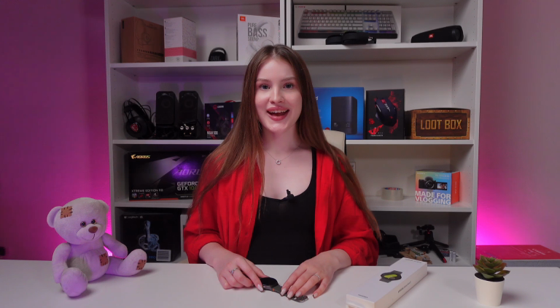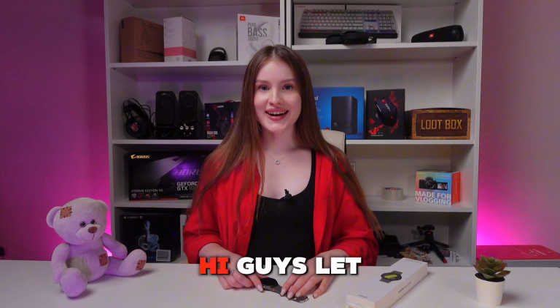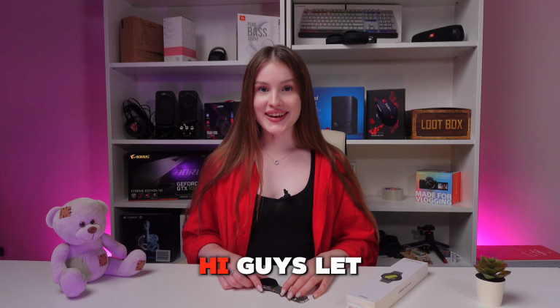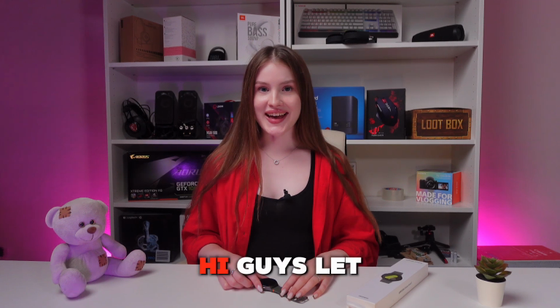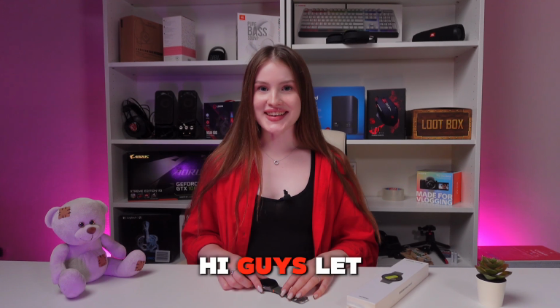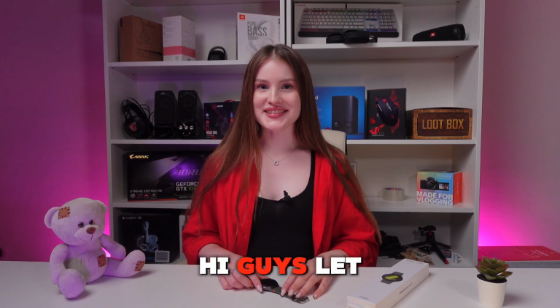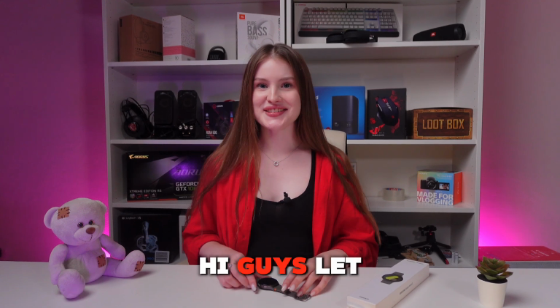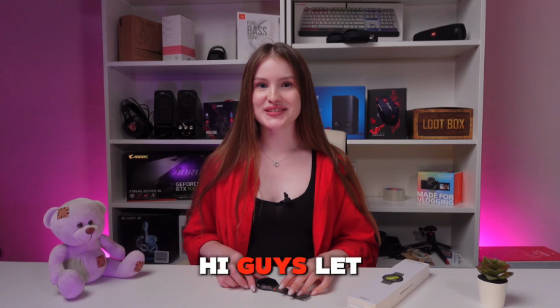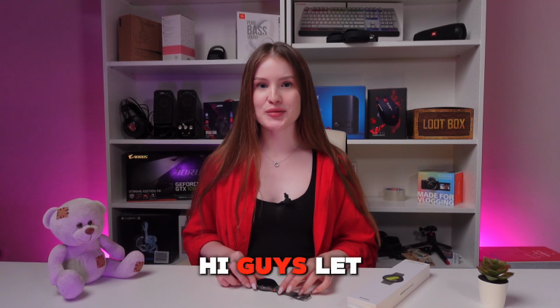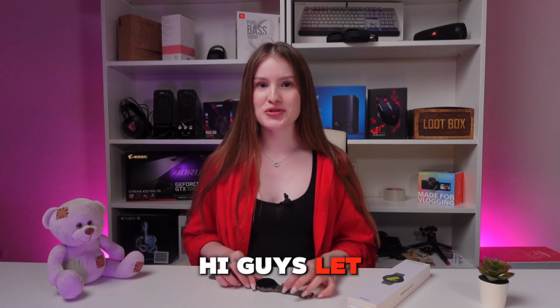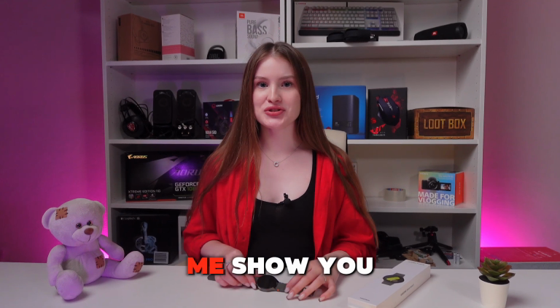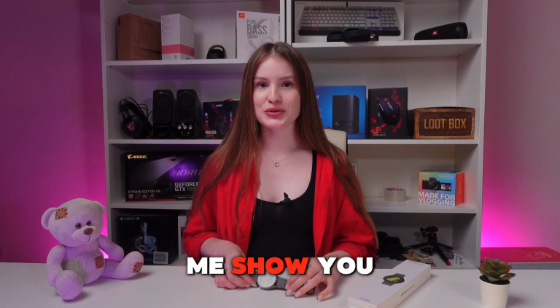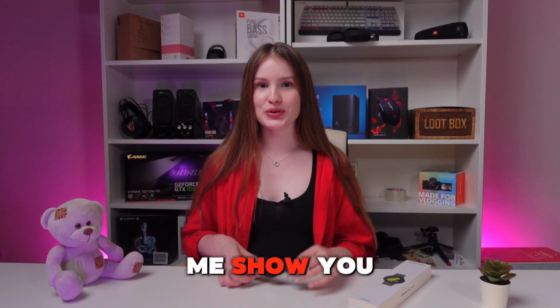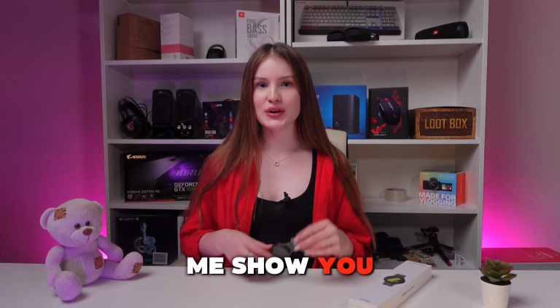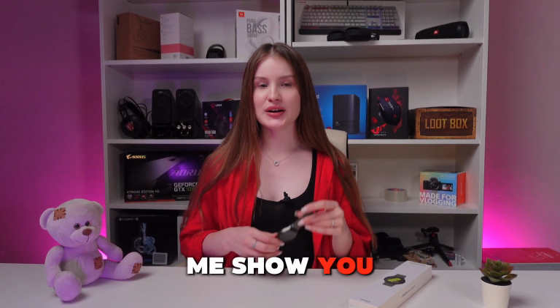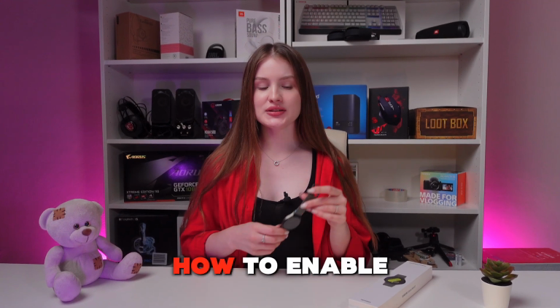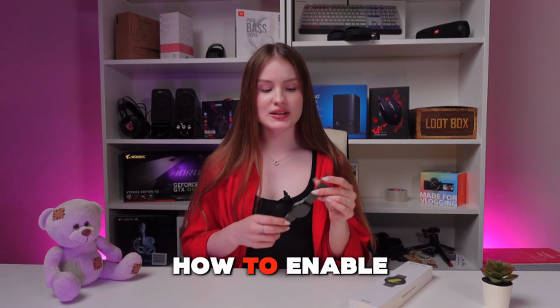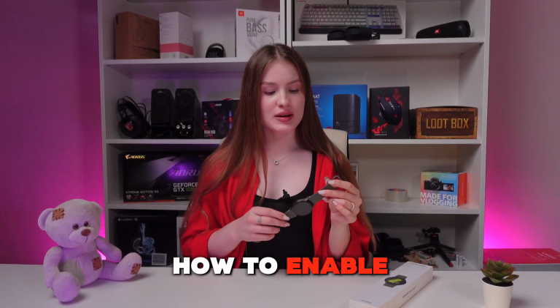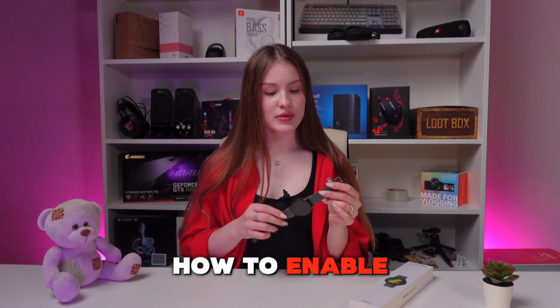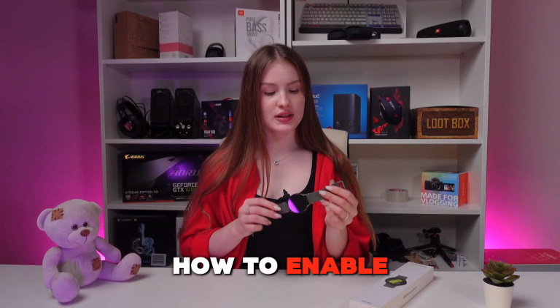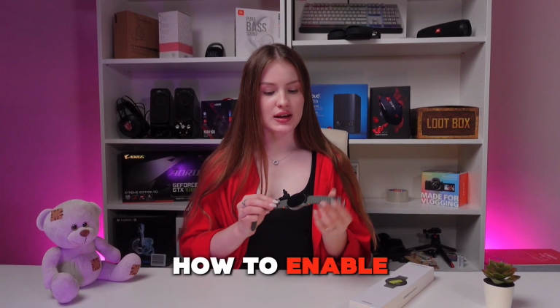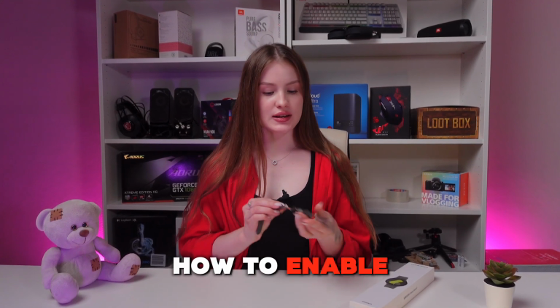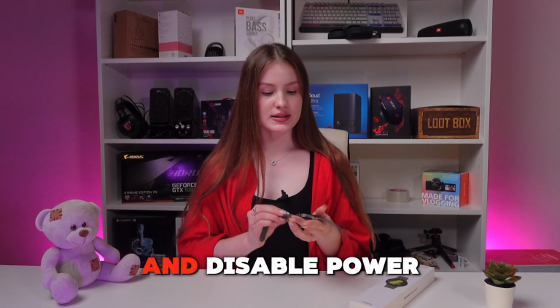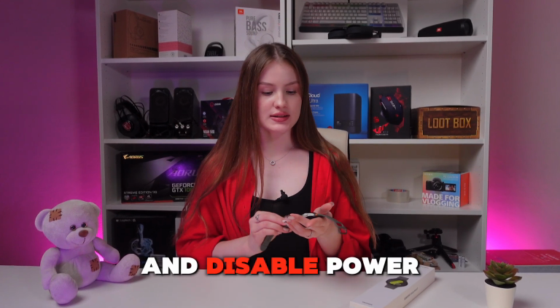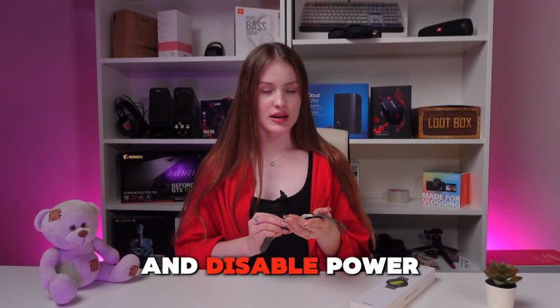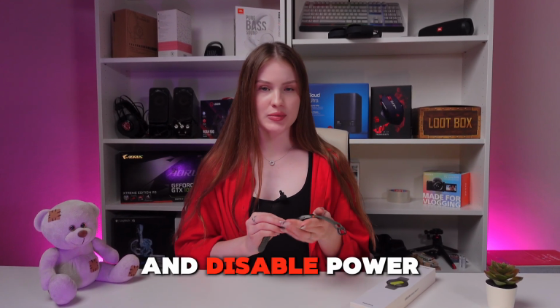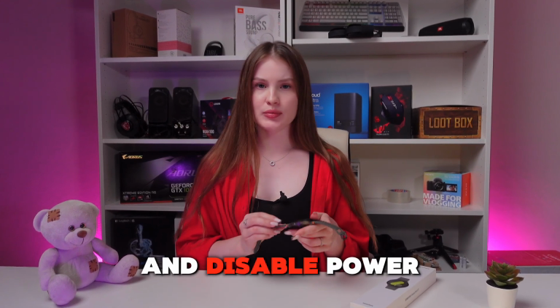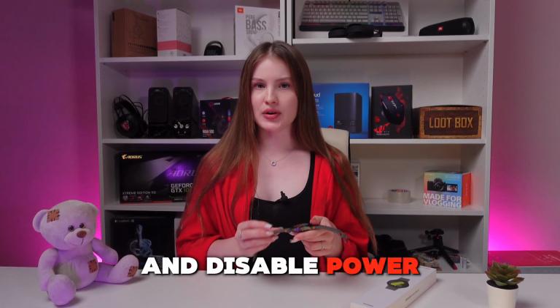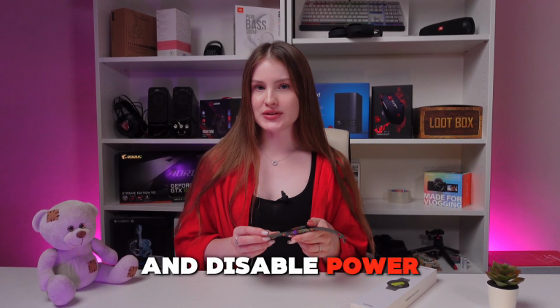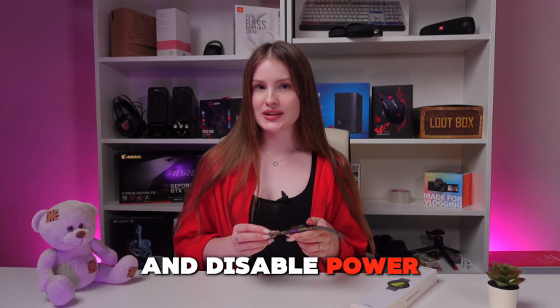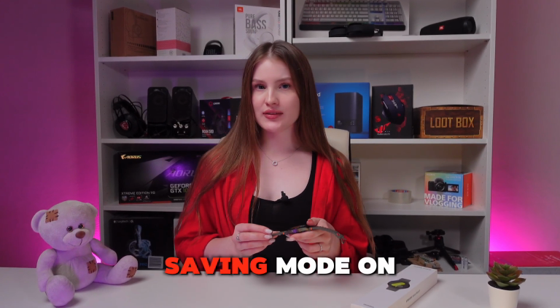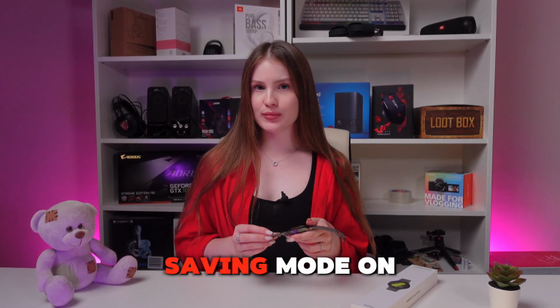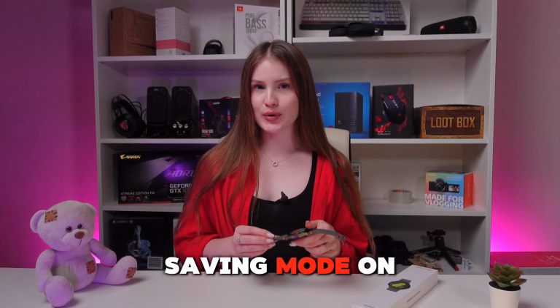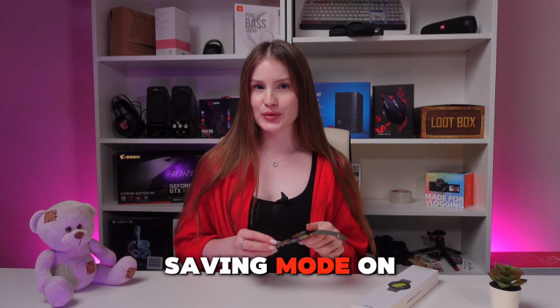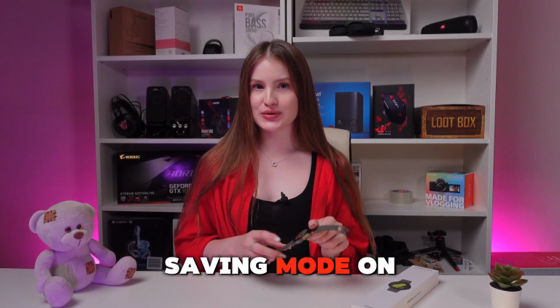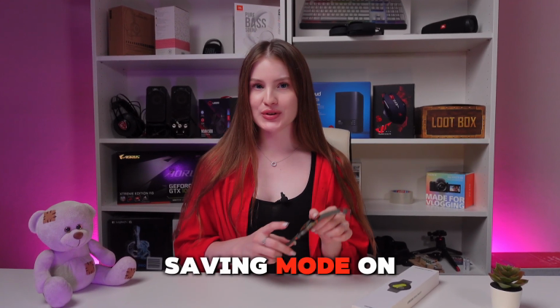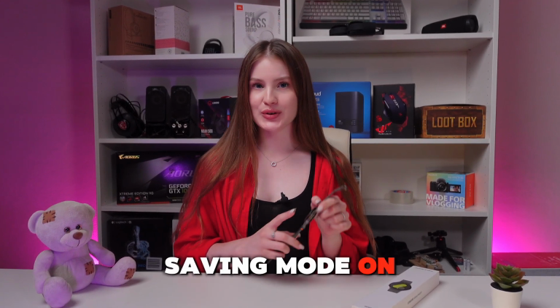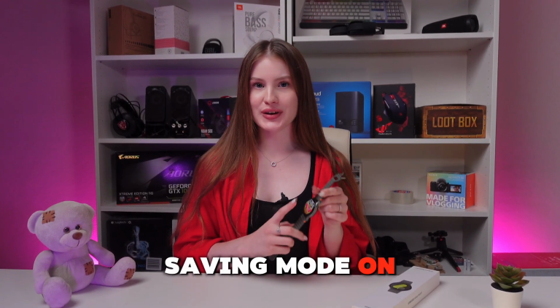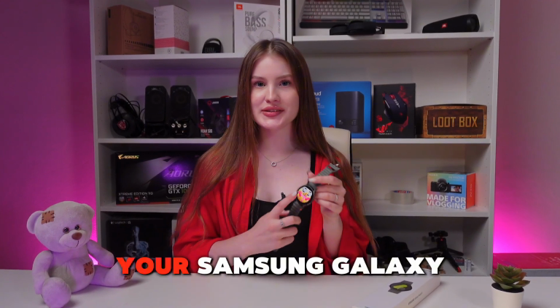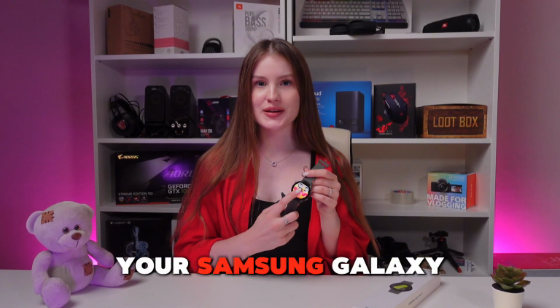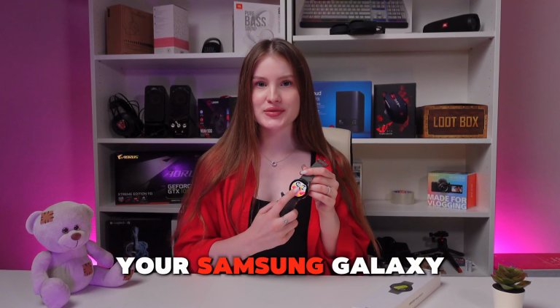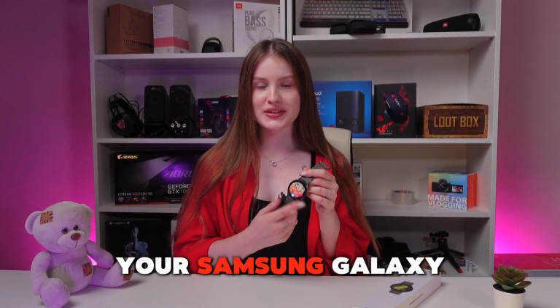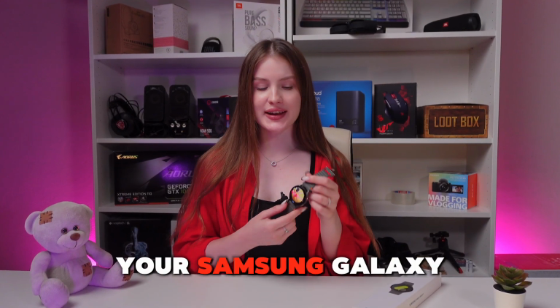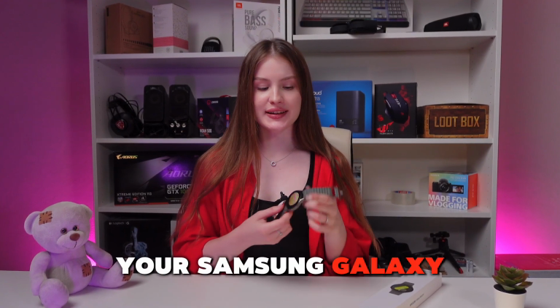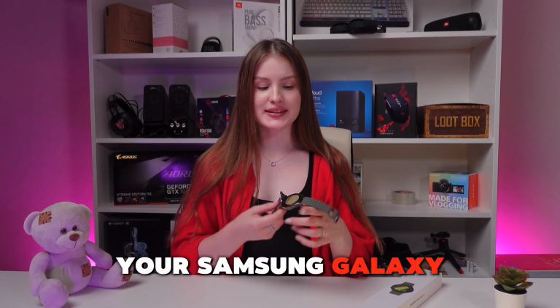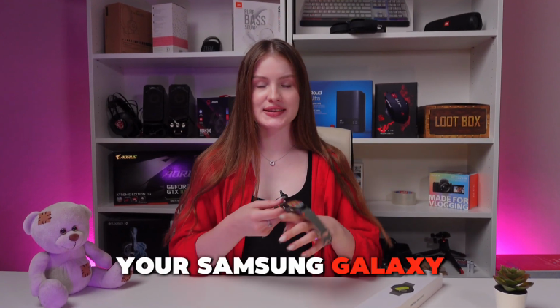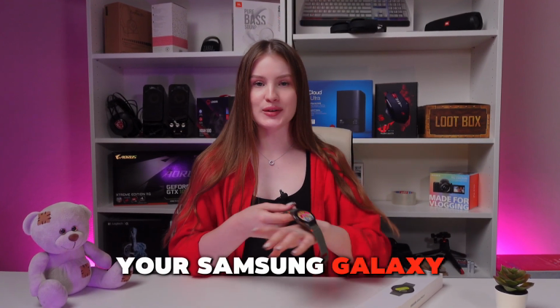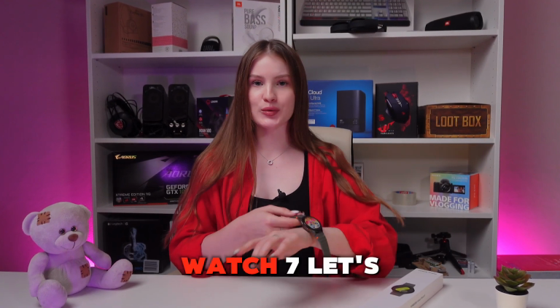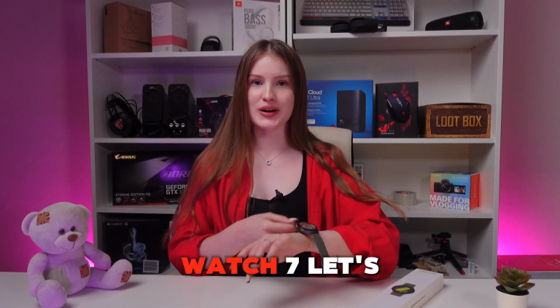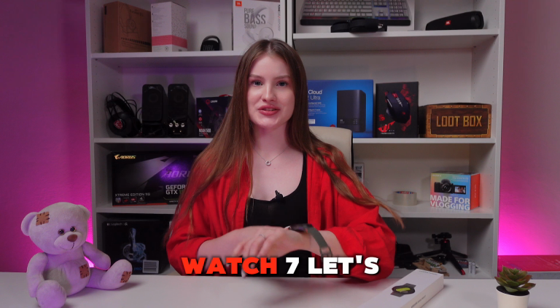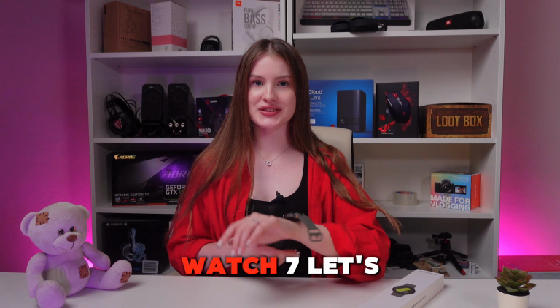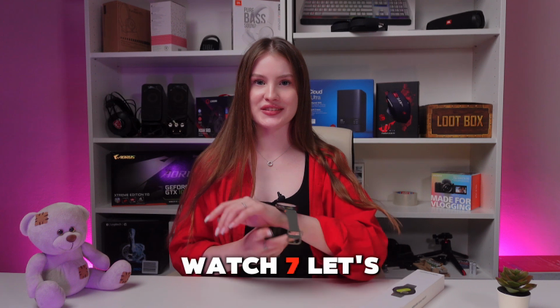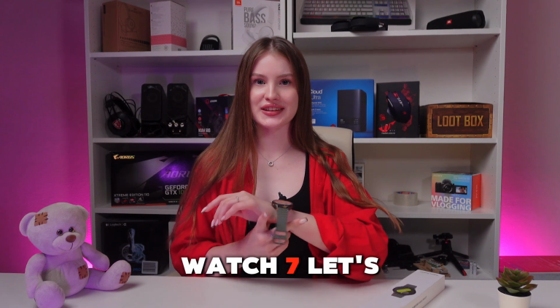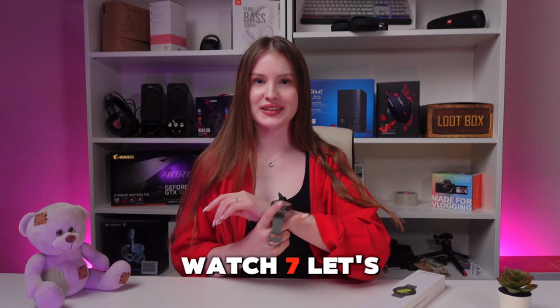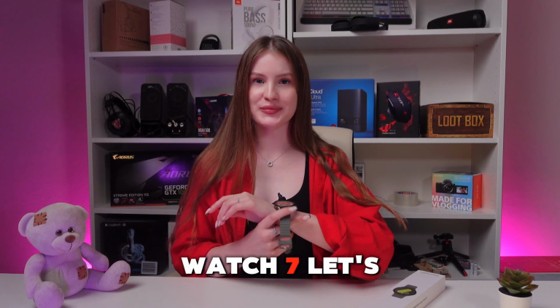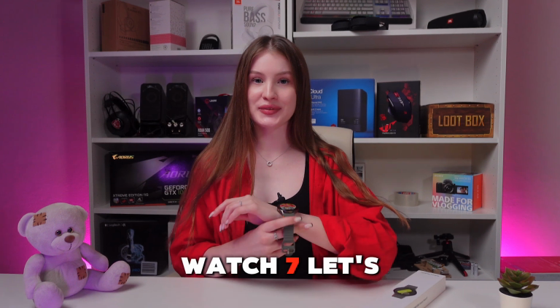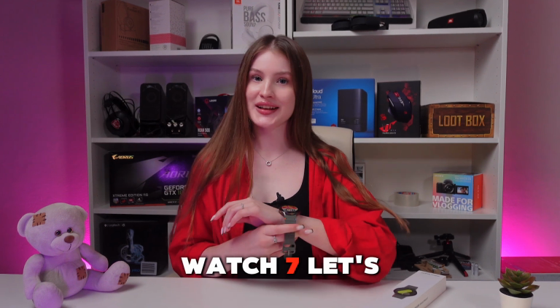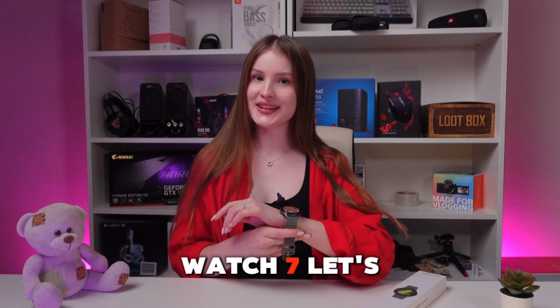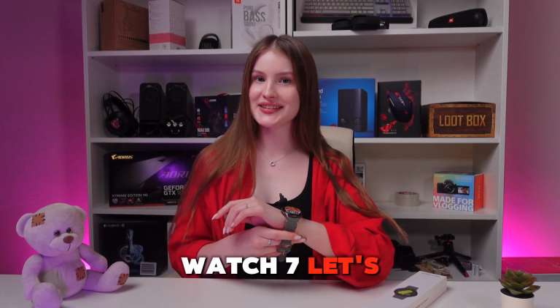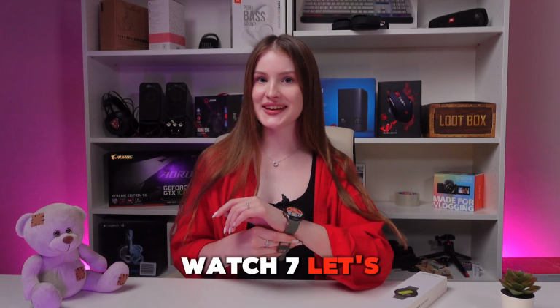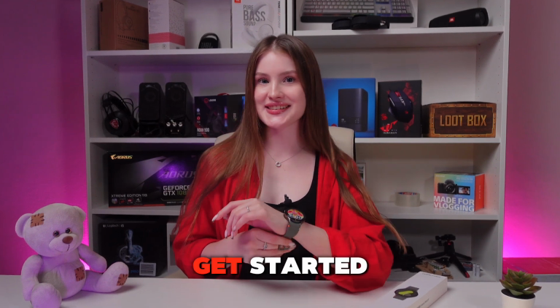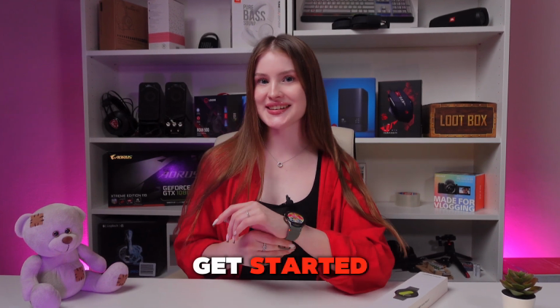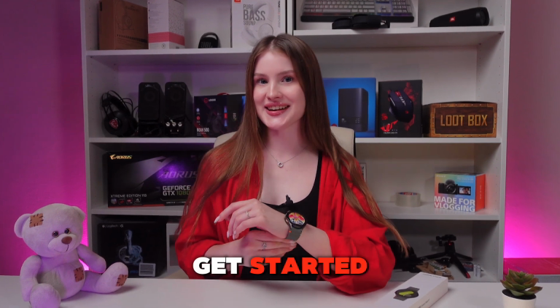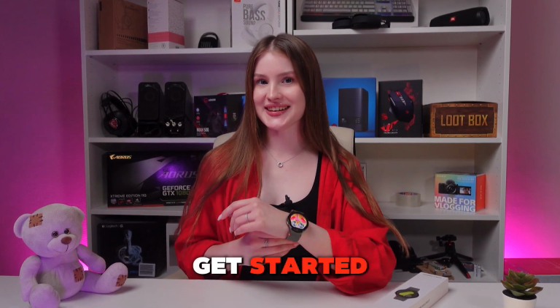Hi guys! Let me show you how to enable and disable power saving mode on your Samsung Galaxy Watch 7. Let's get started.